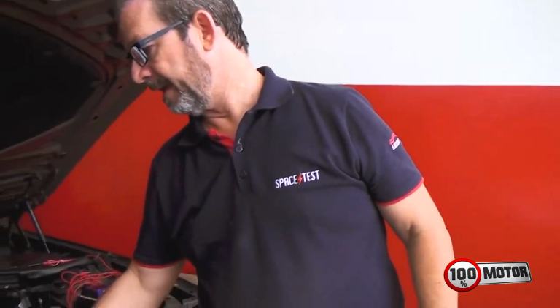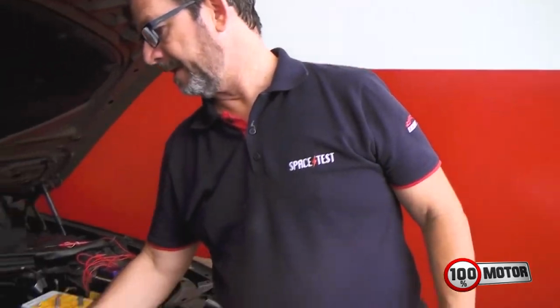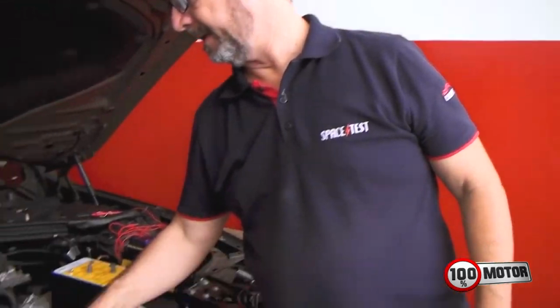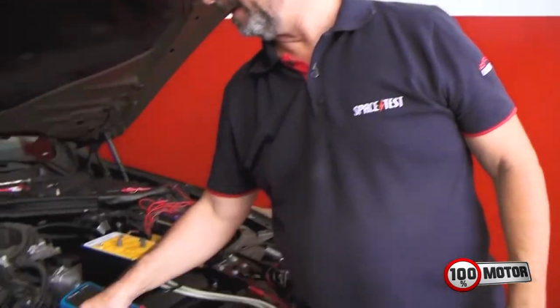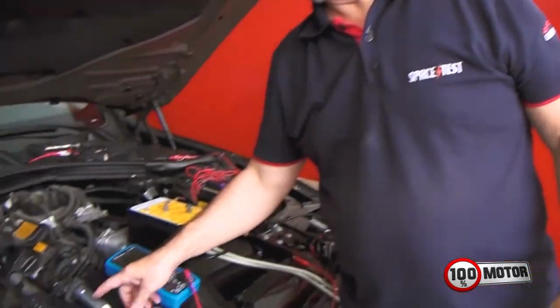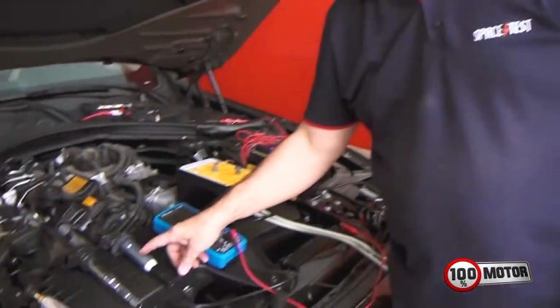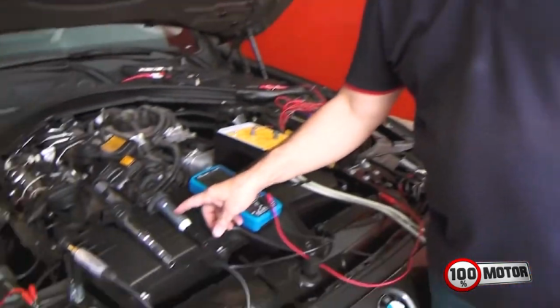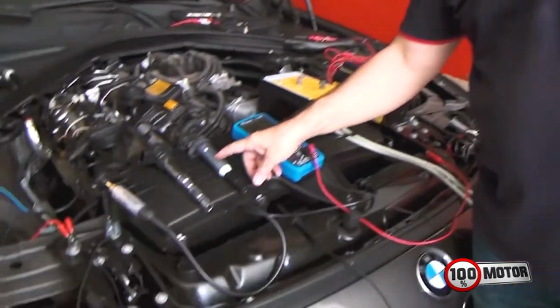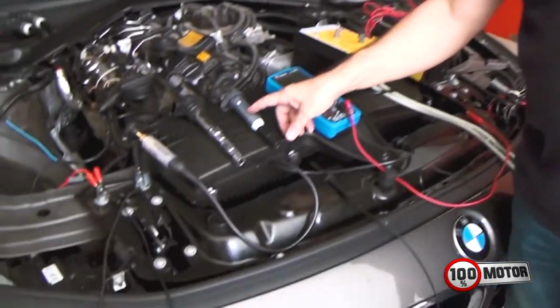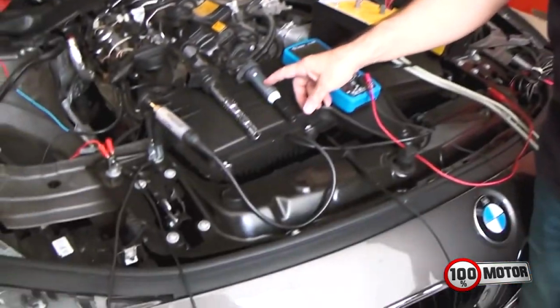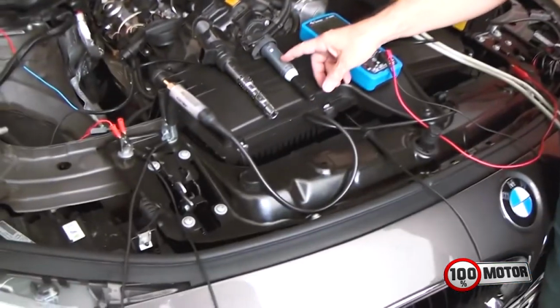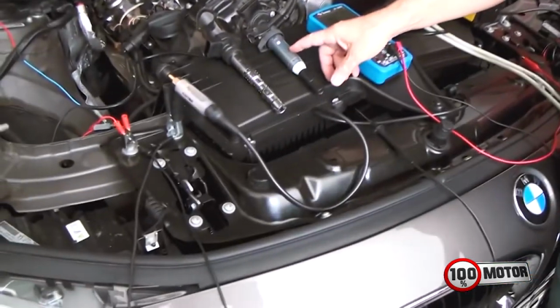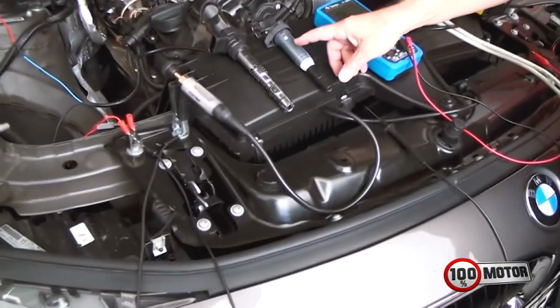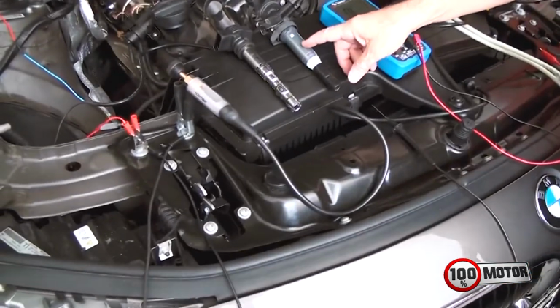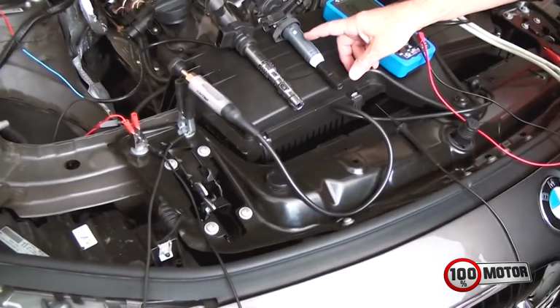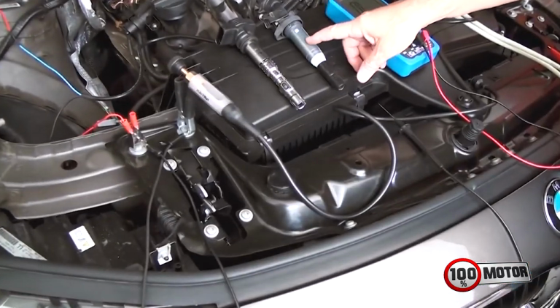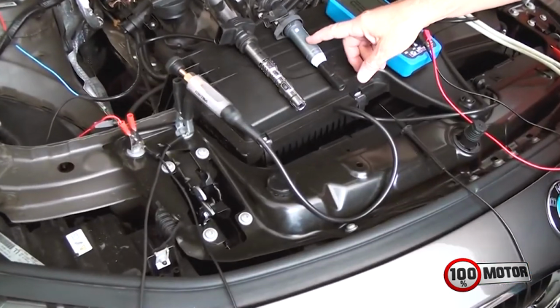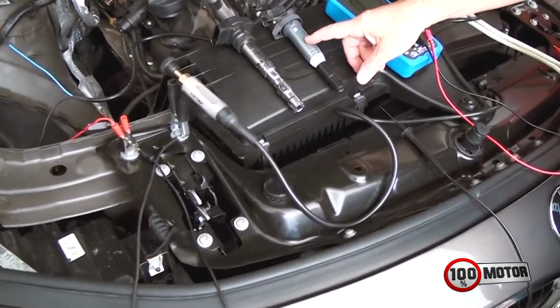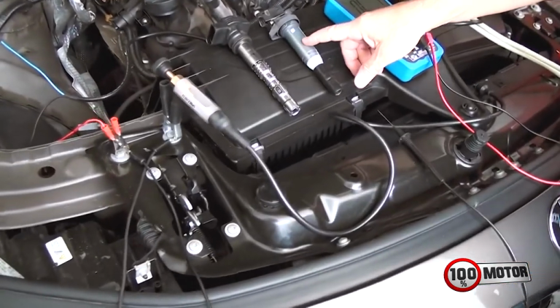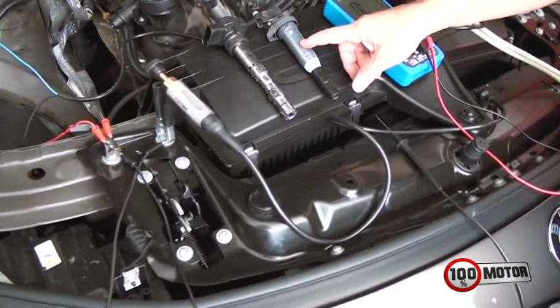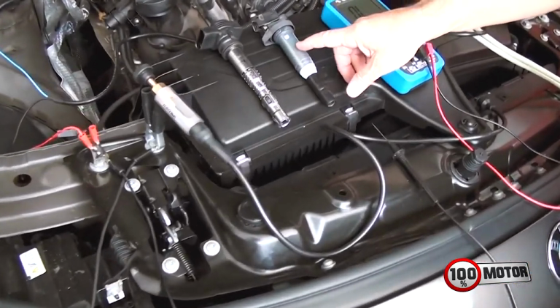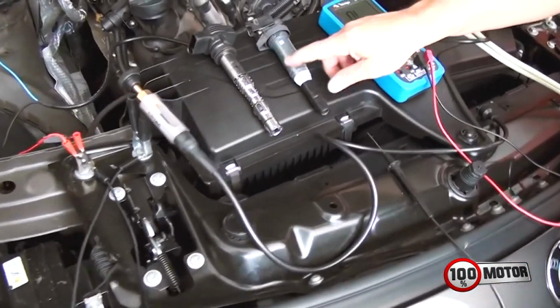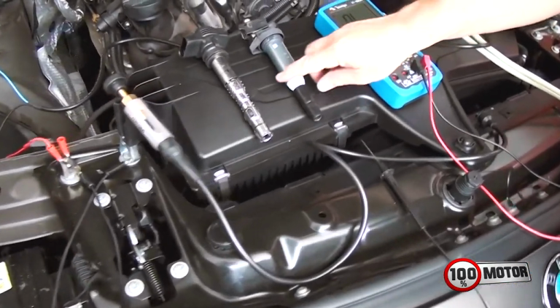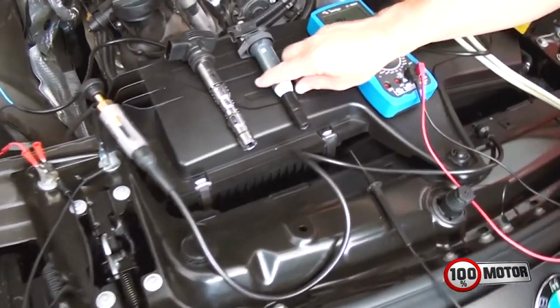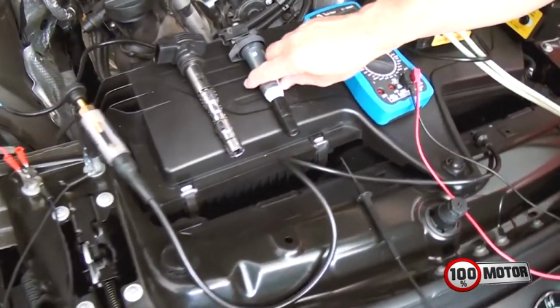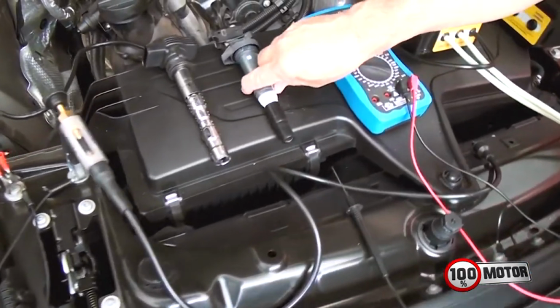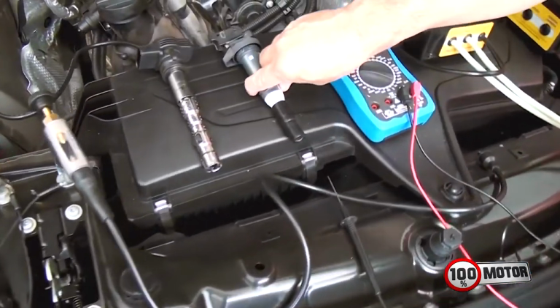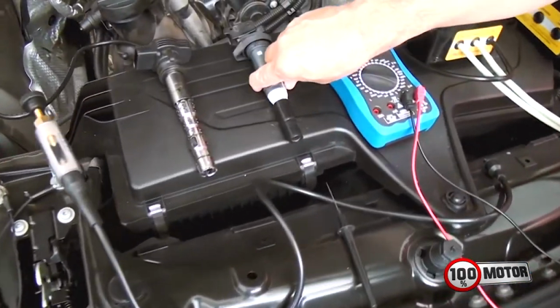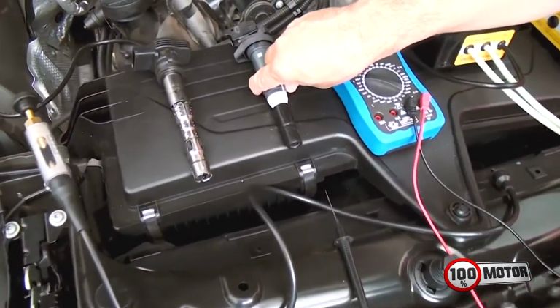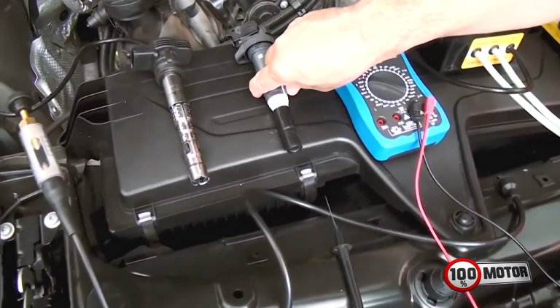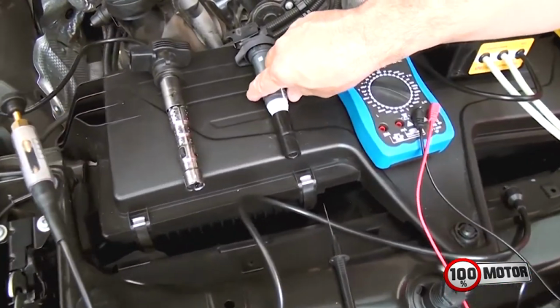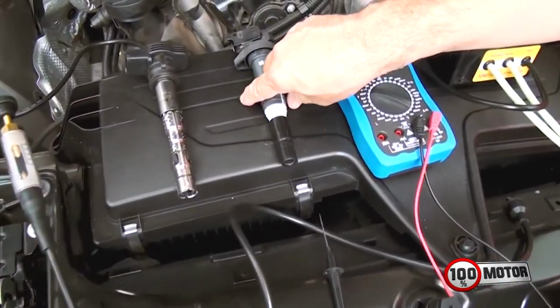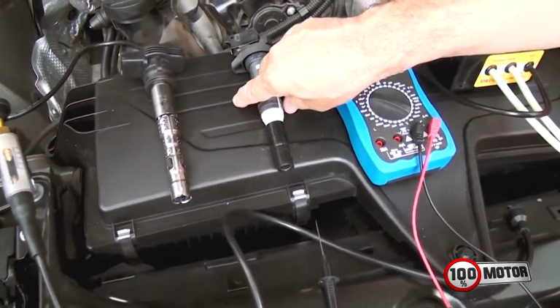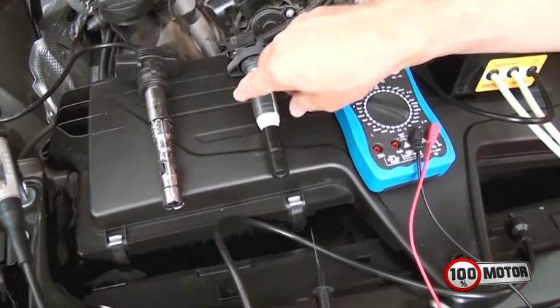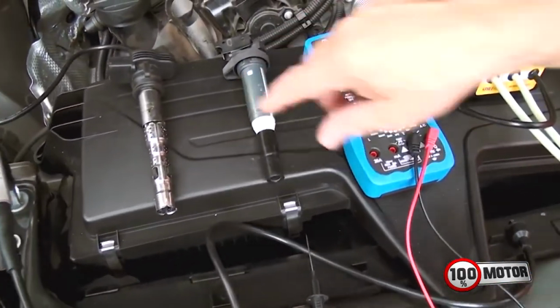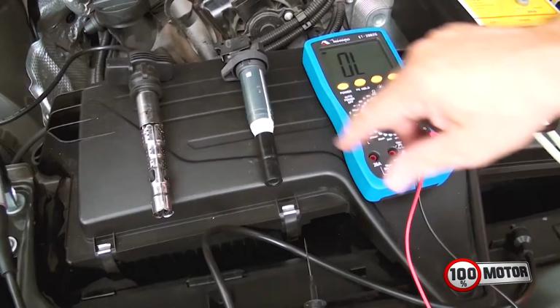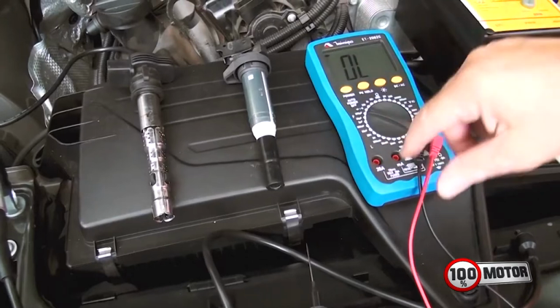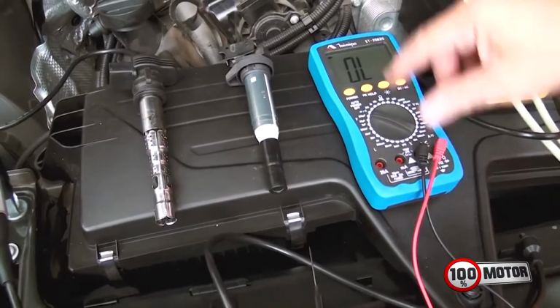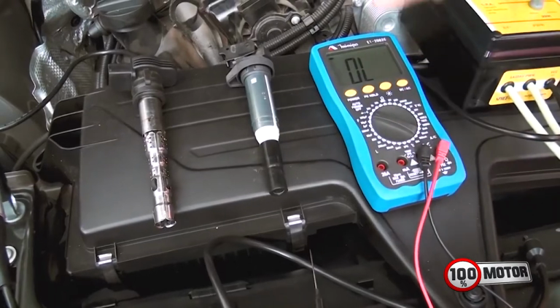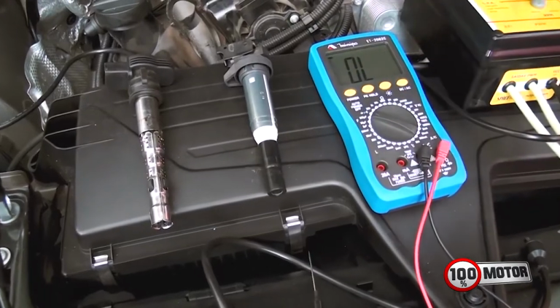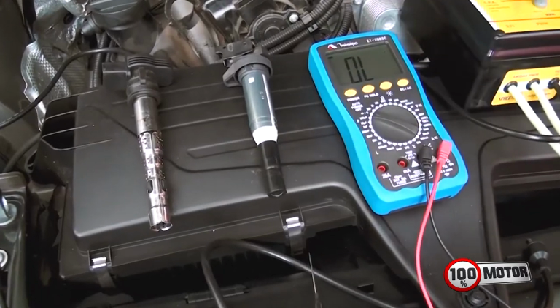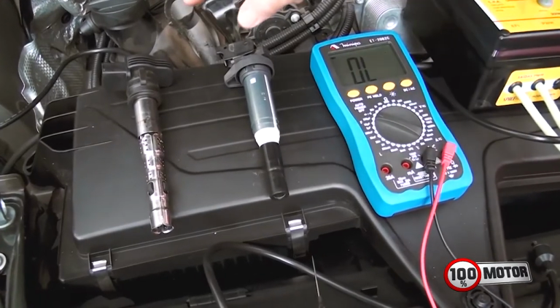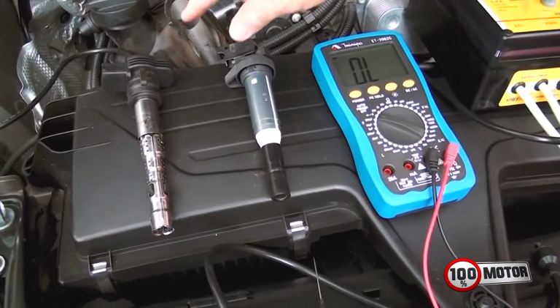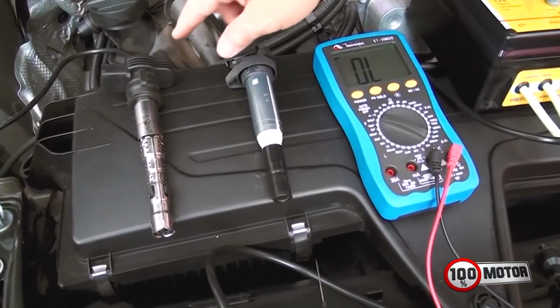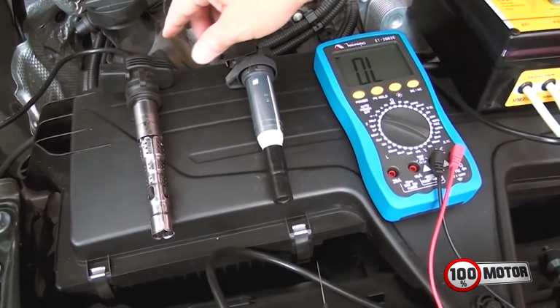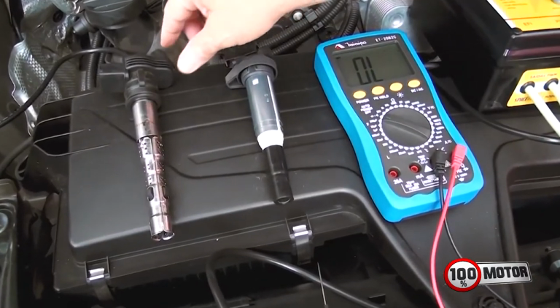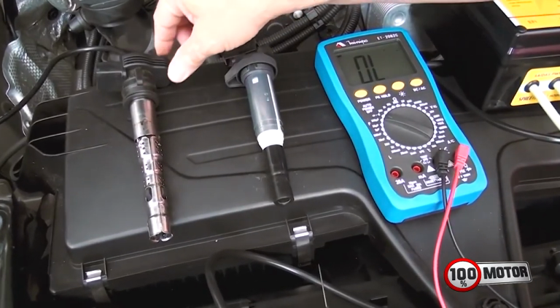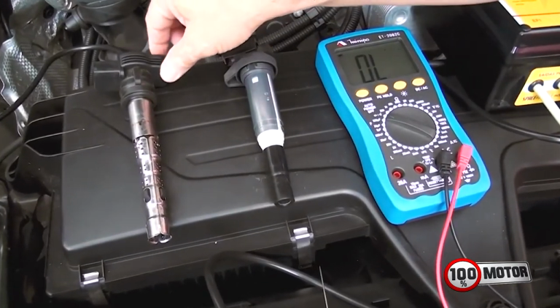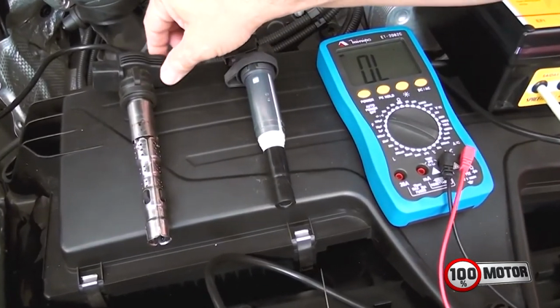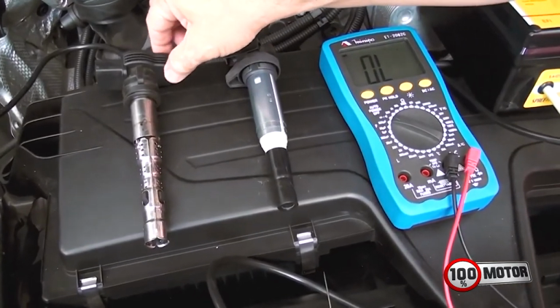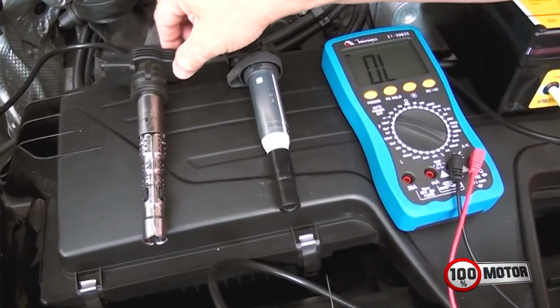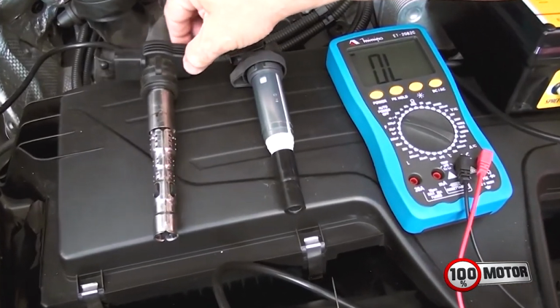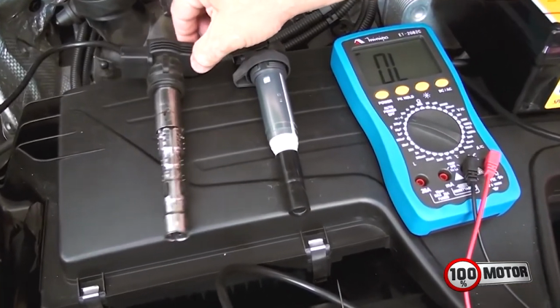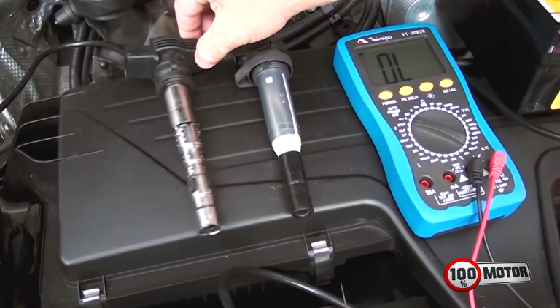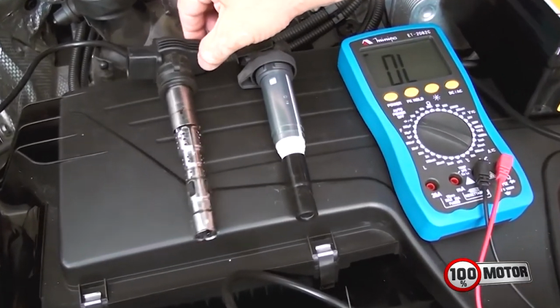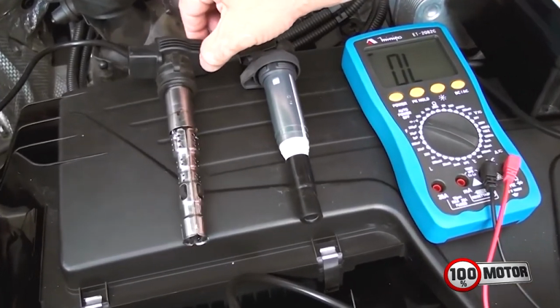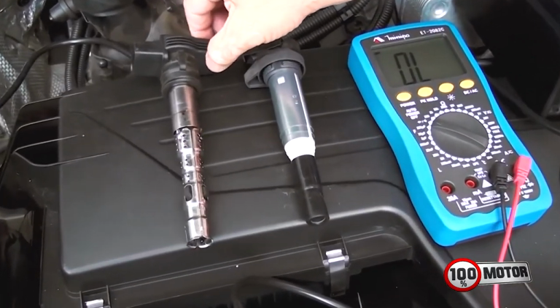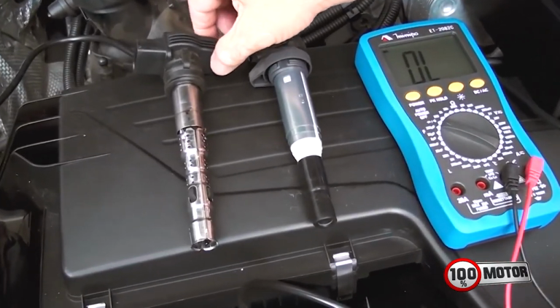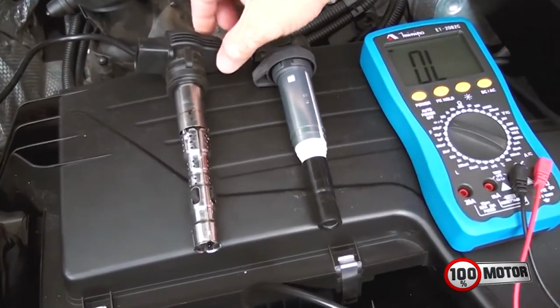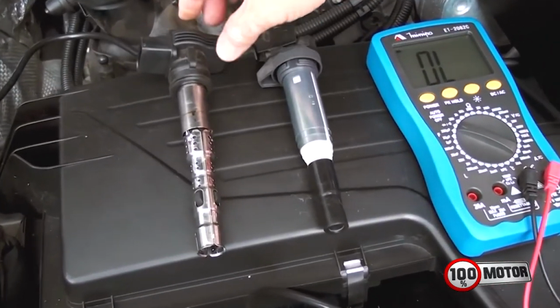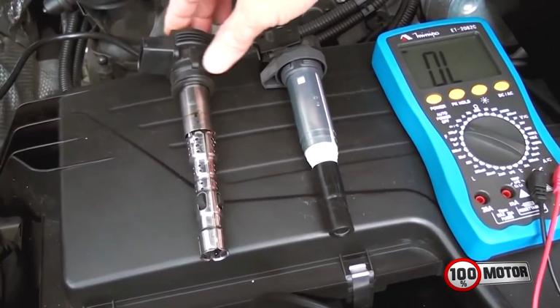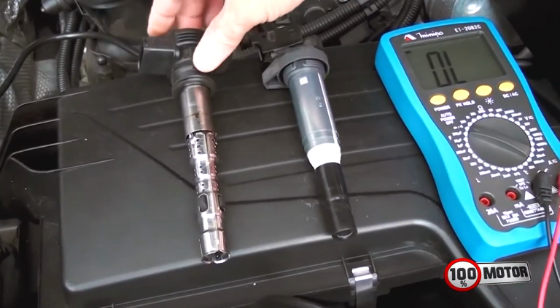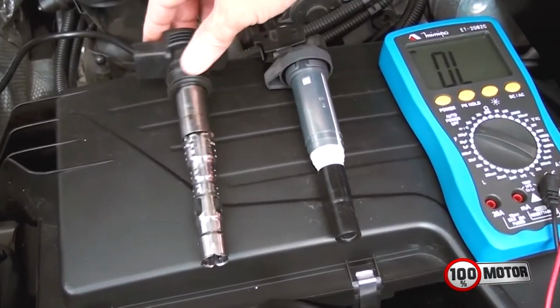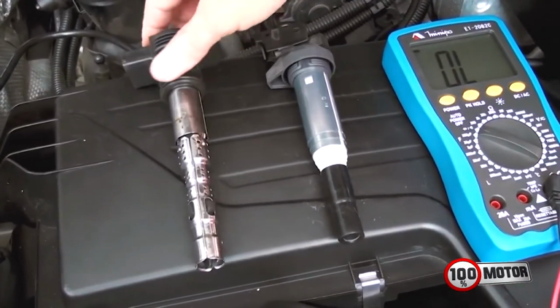Essa daqui é a bobina de ignição da BMW, tá certo? E essa outra aqui é do Jetta Passat, tá ok?